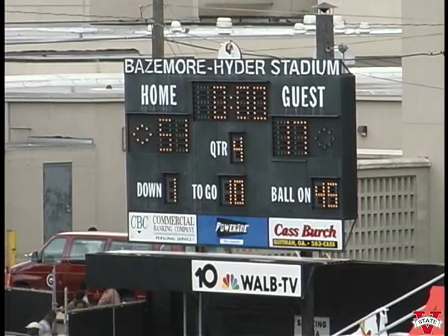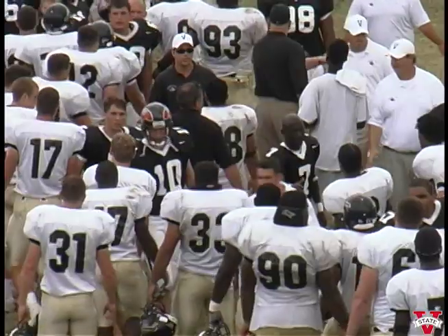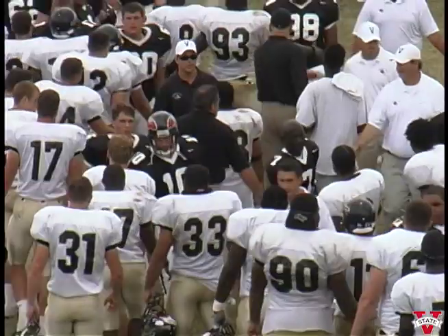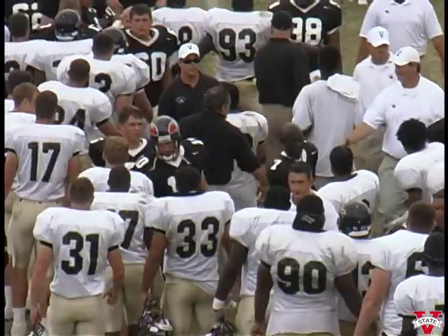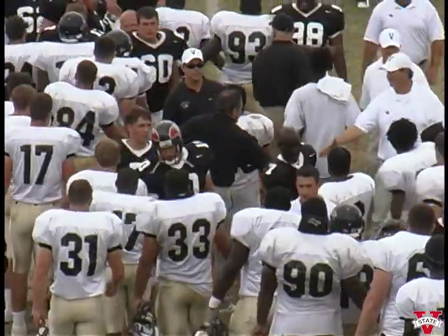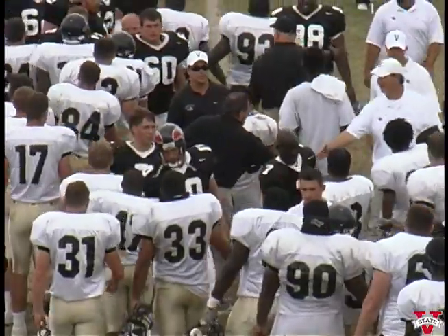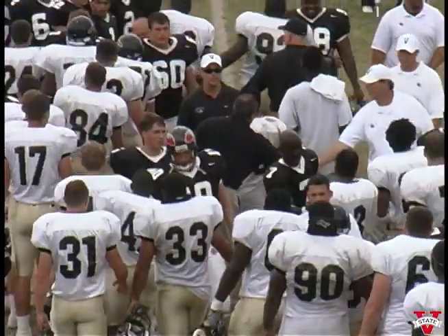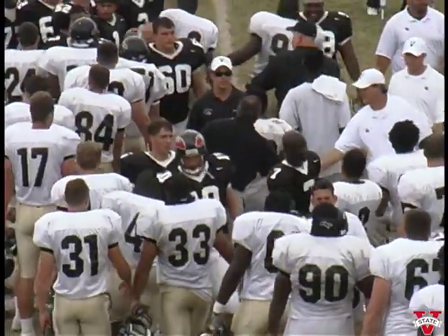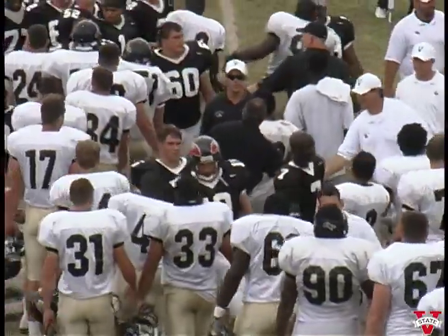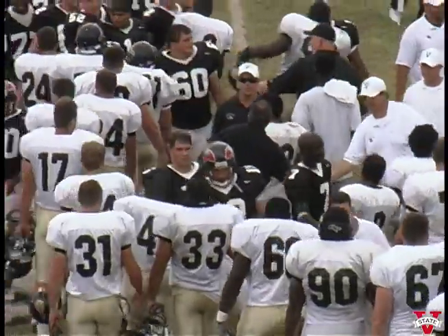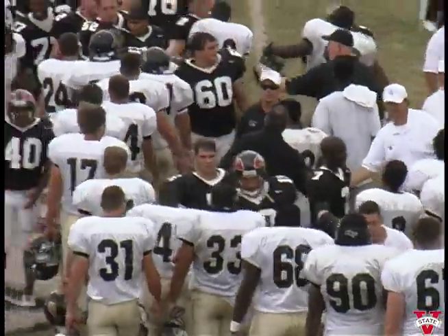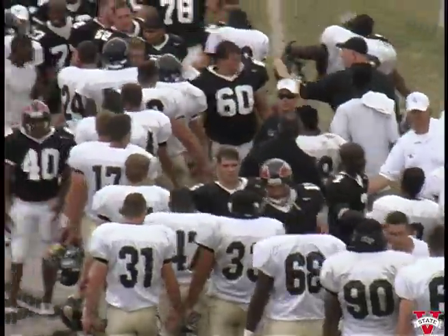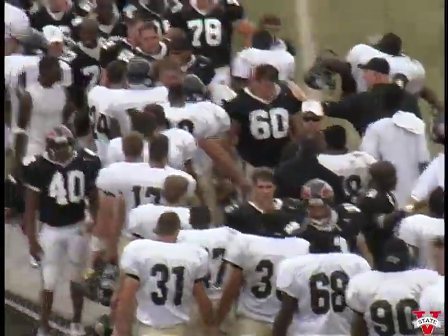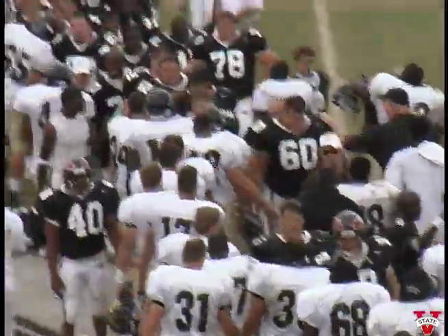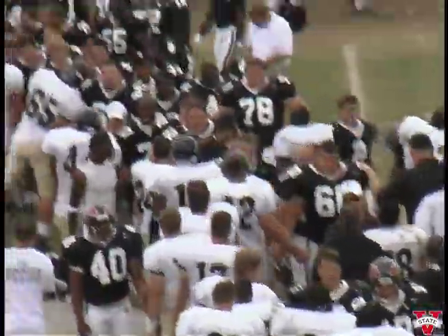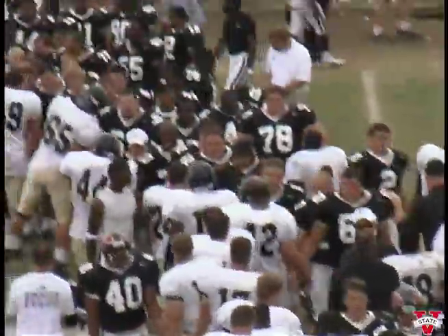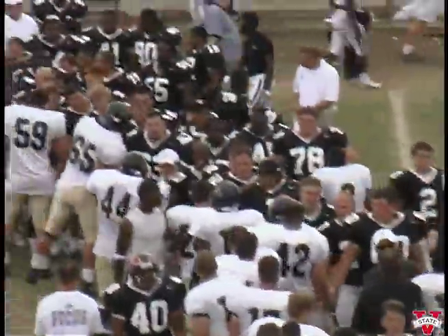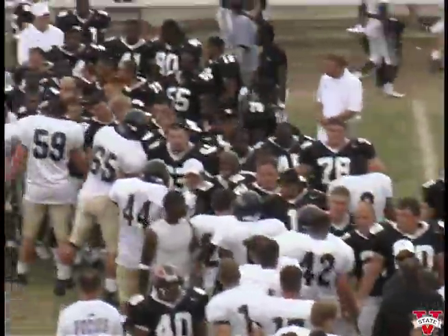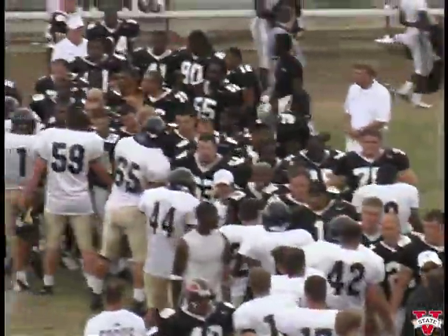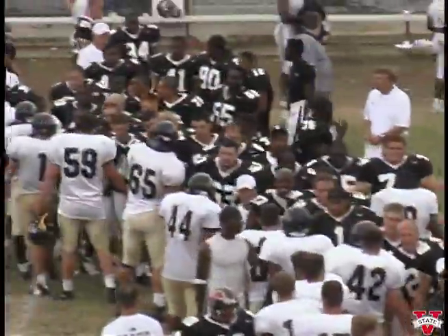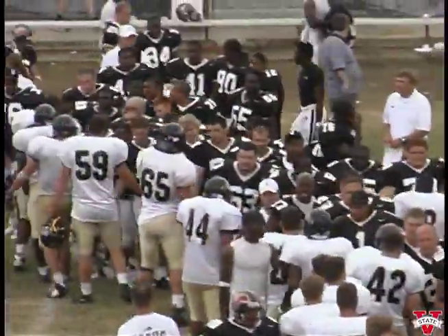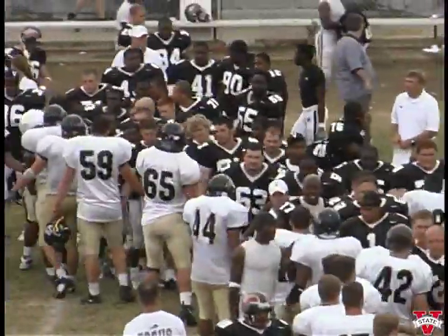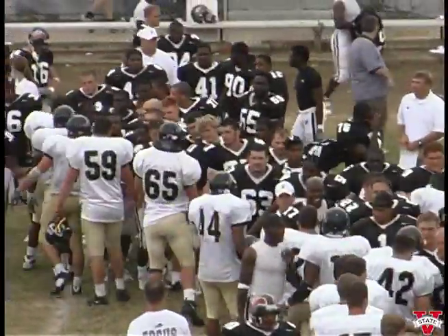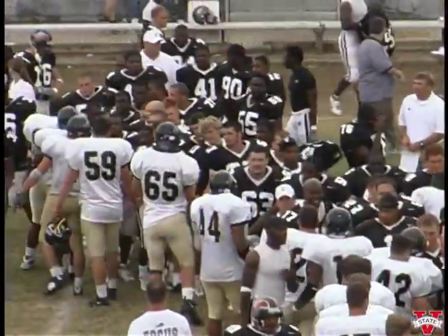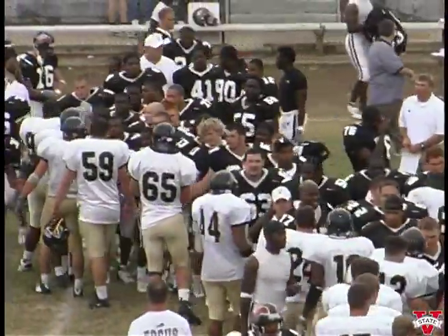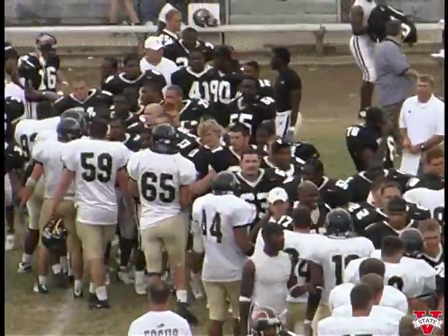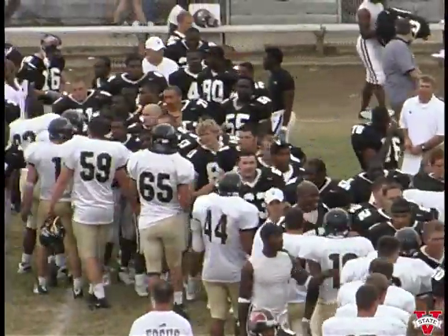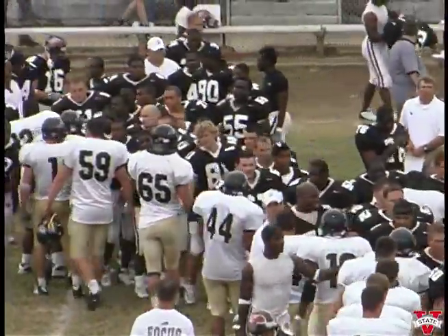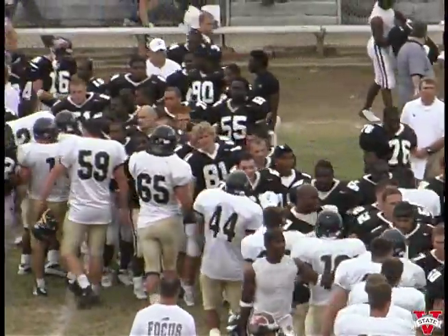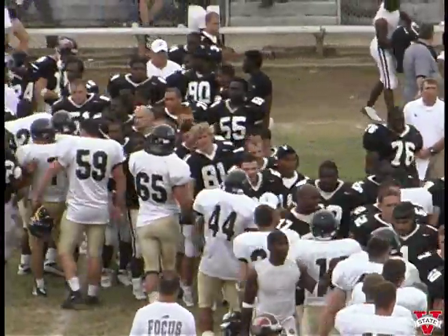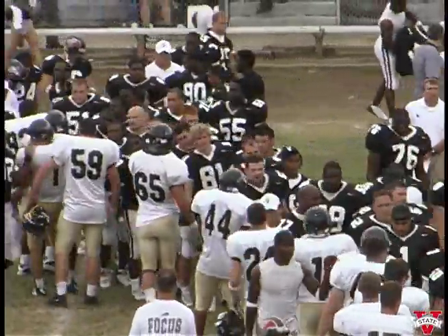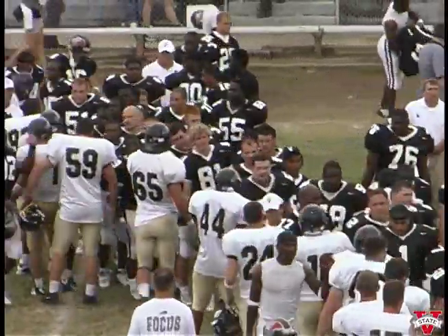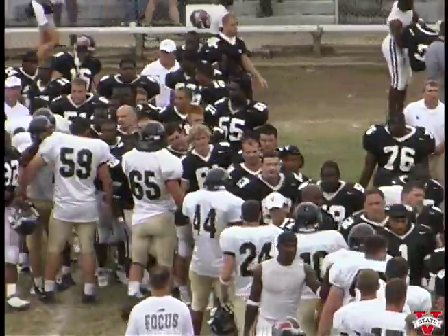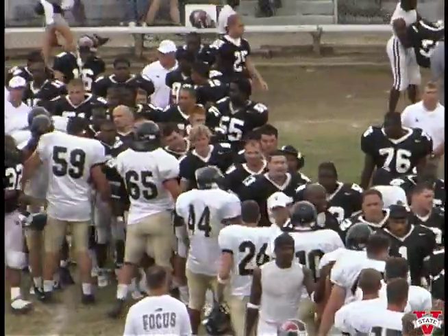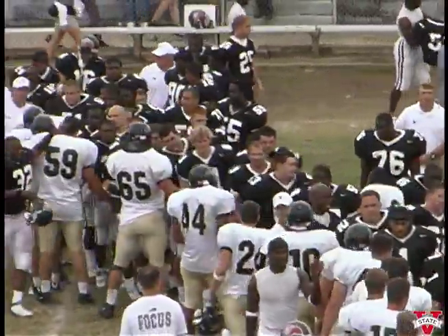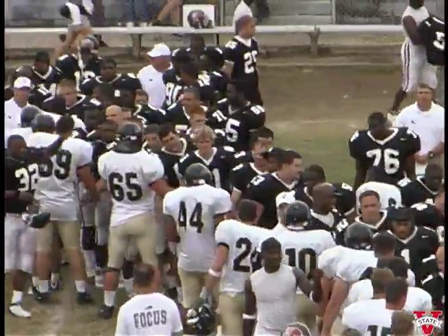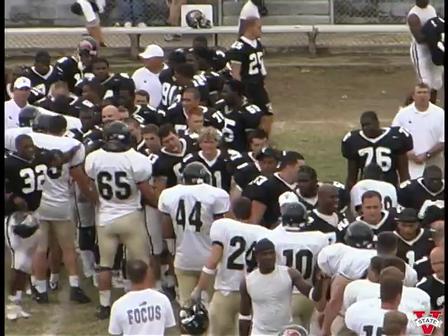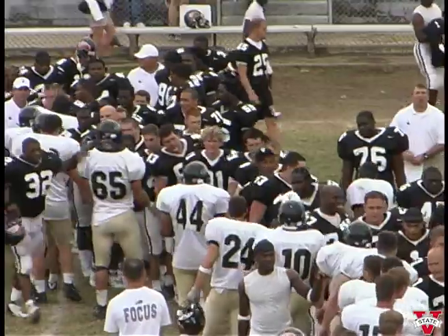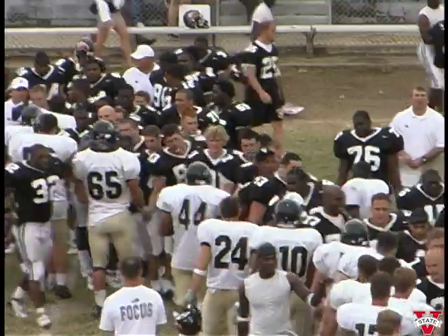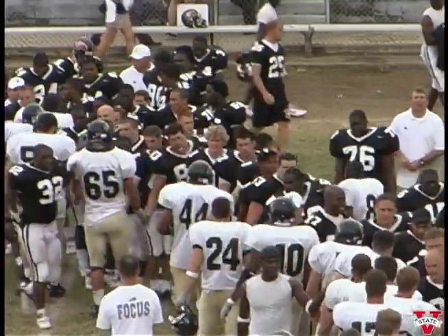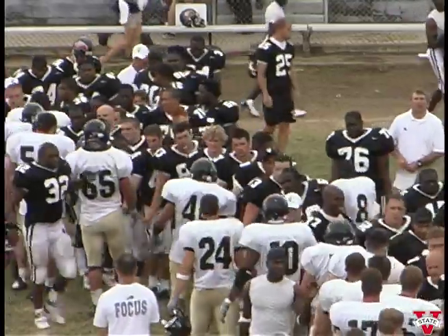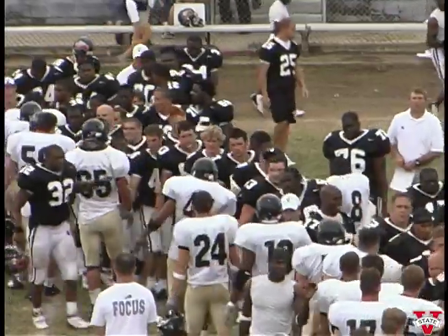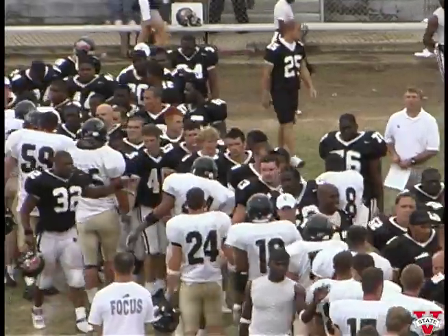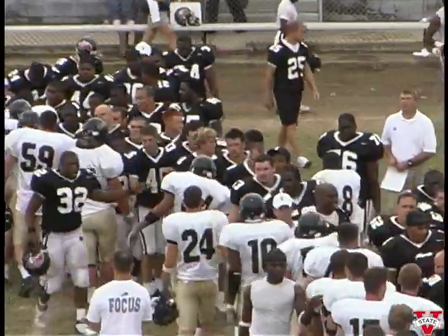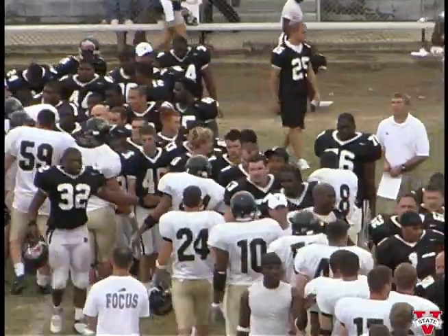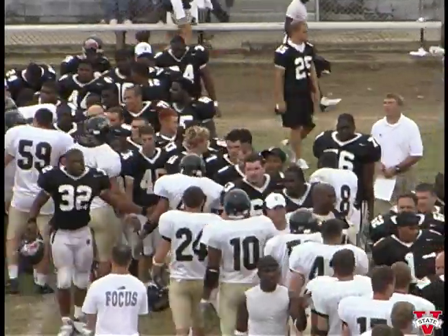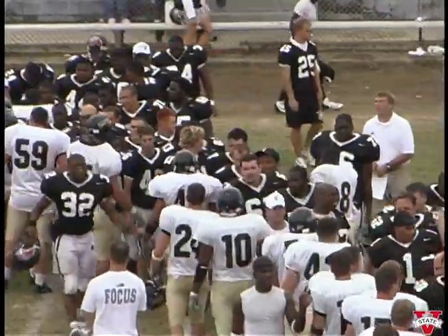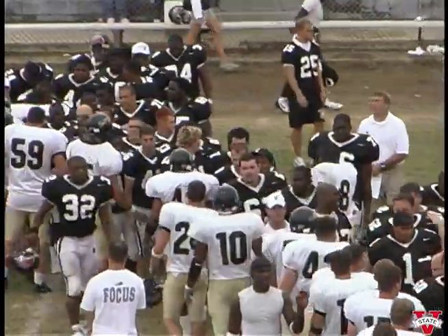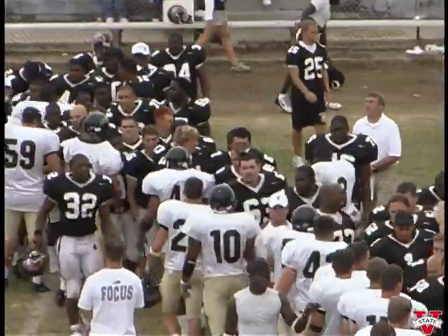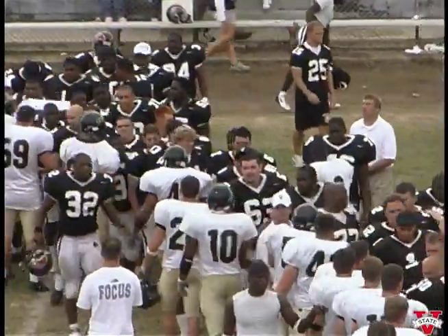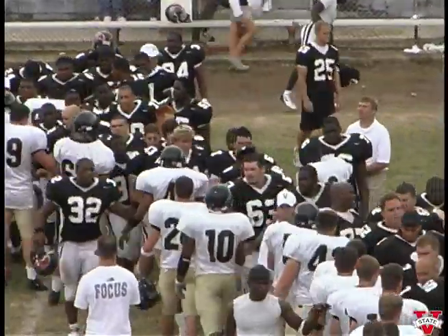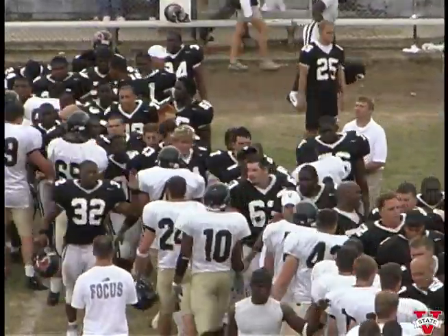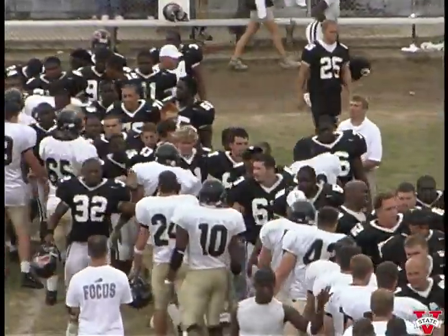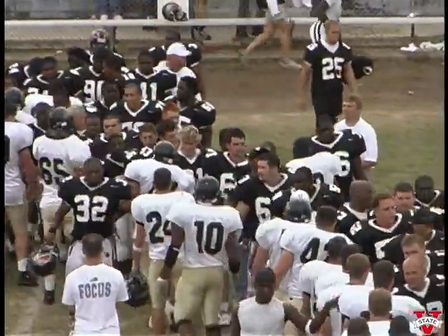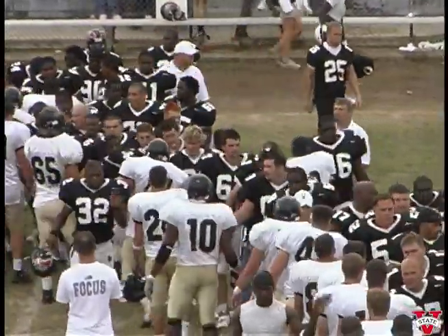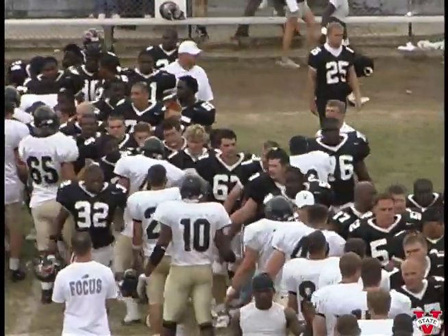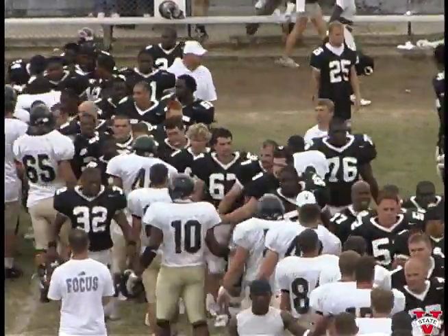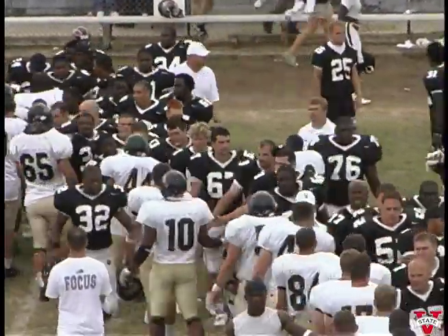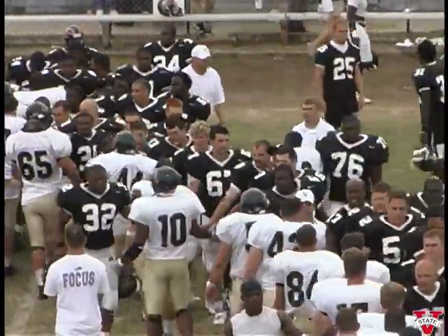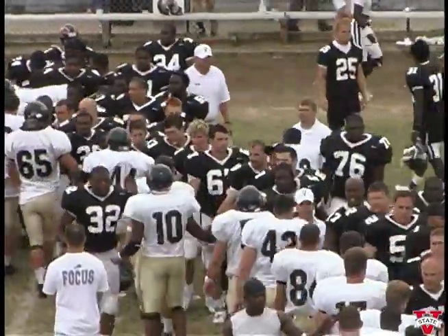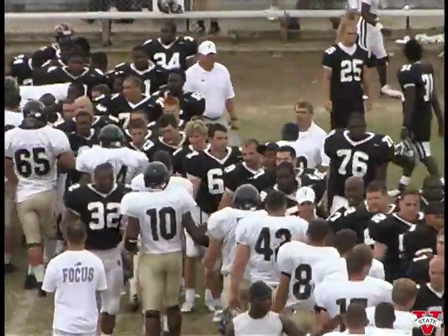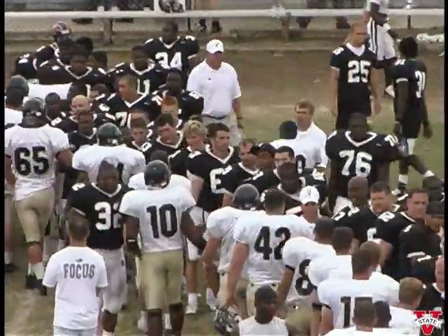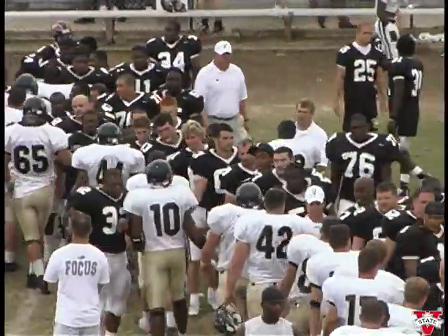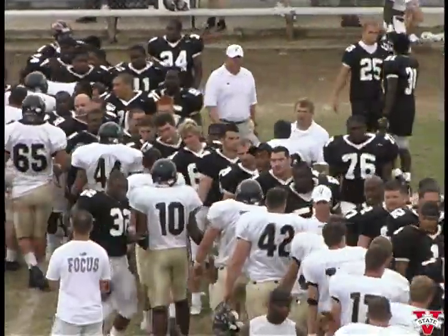Final score: Blazers fifty-one, Harding seventeen. We'll be back with the Chris Hatcher postgame show. This is Blazer football on Rock 108.